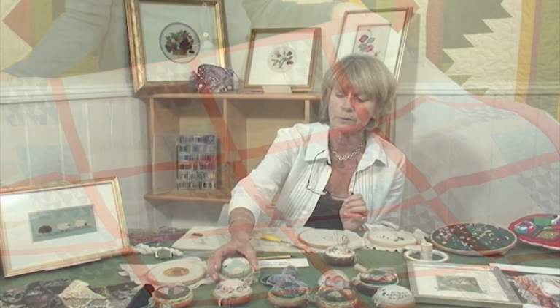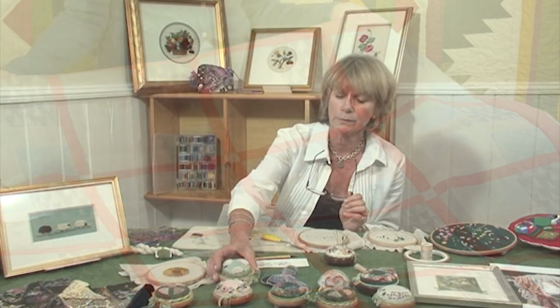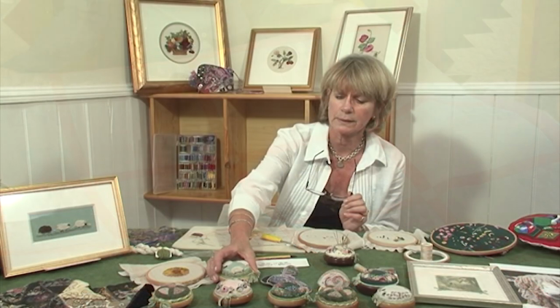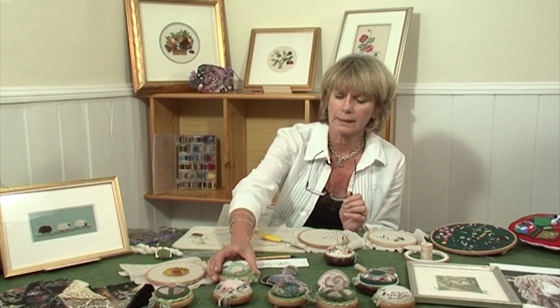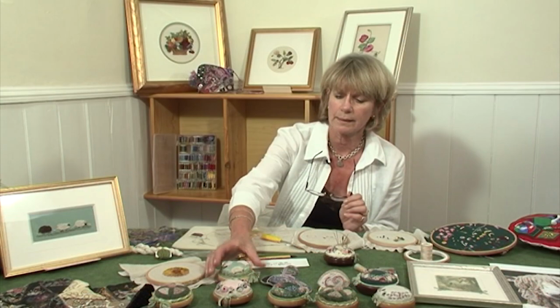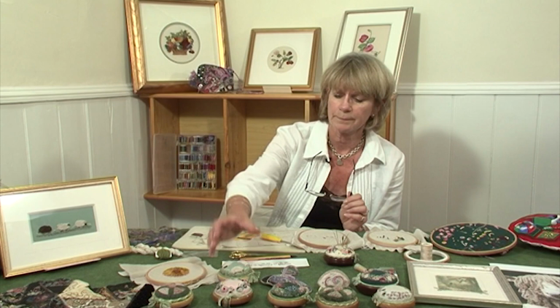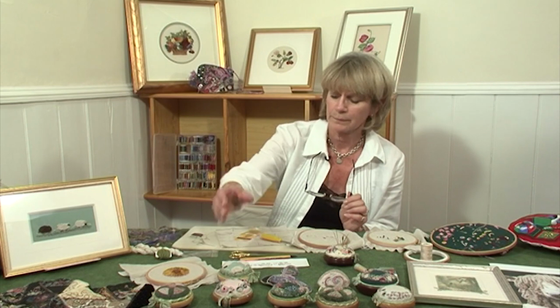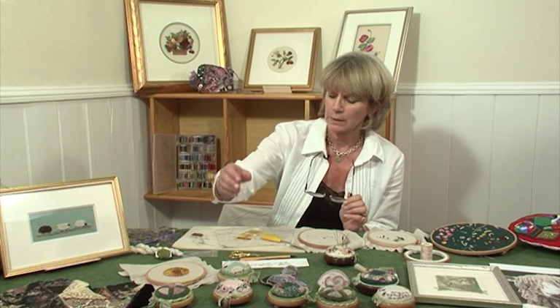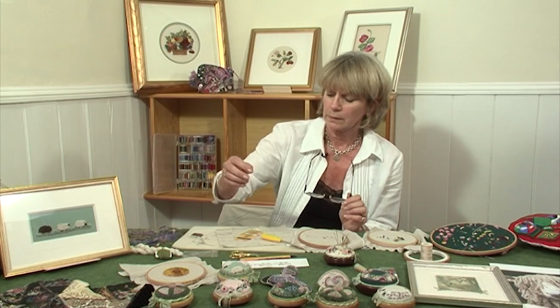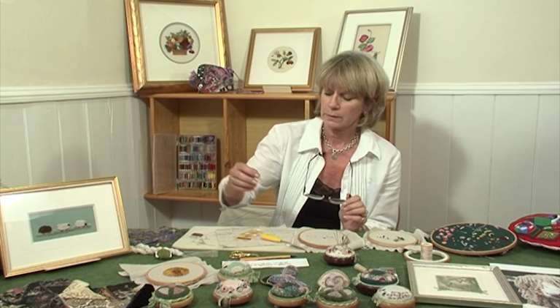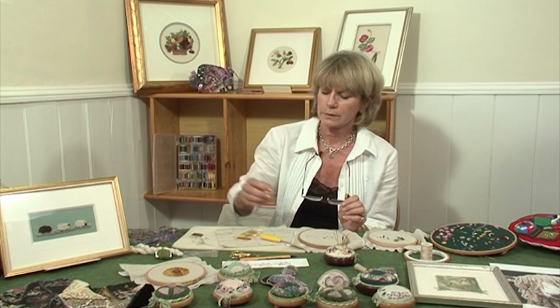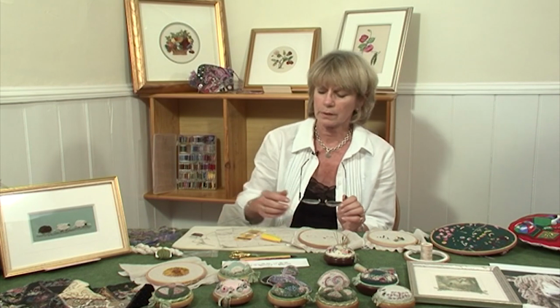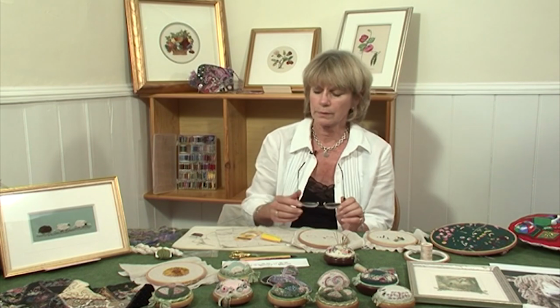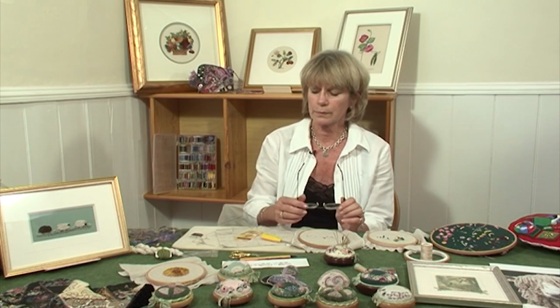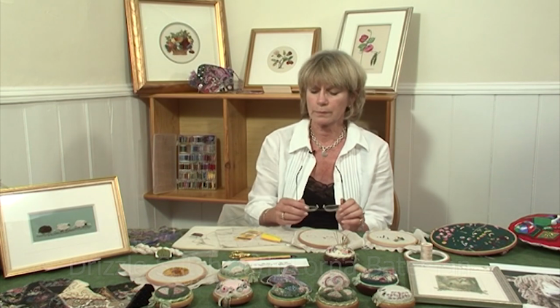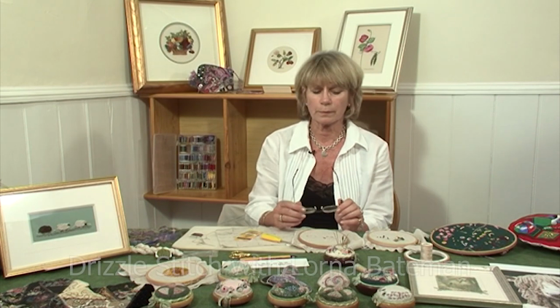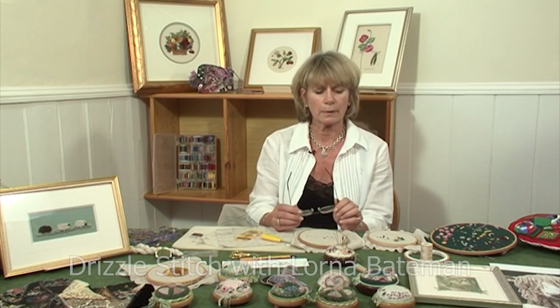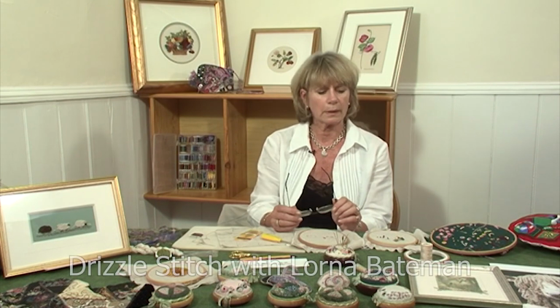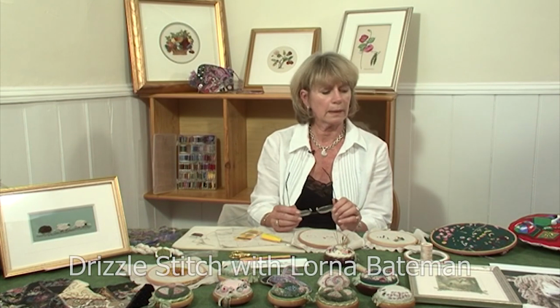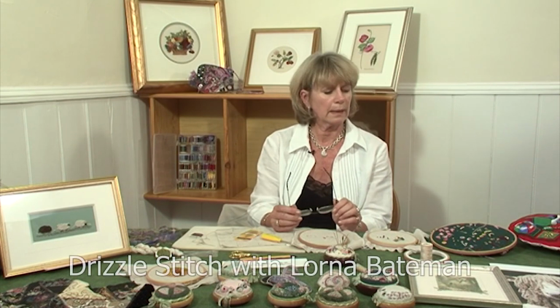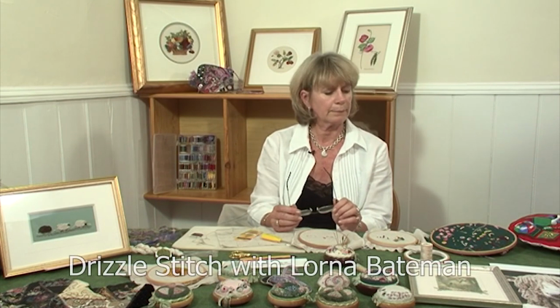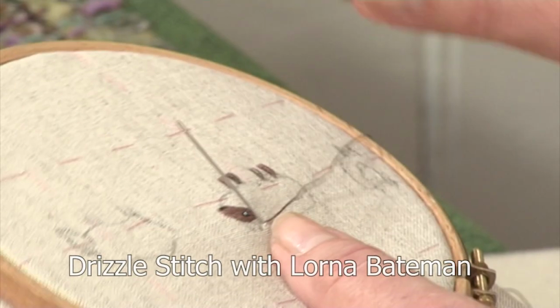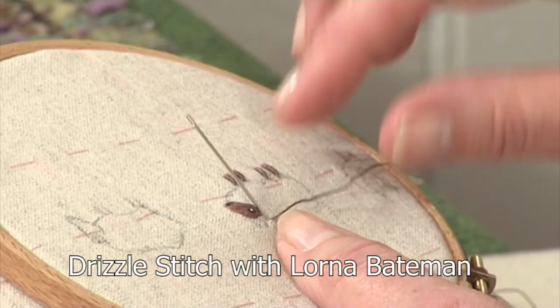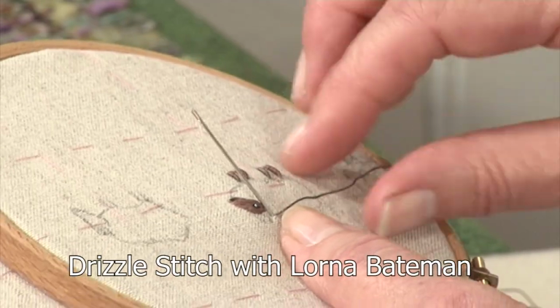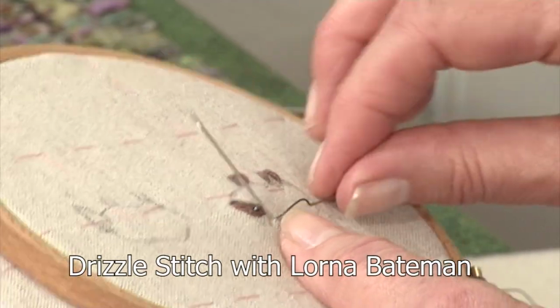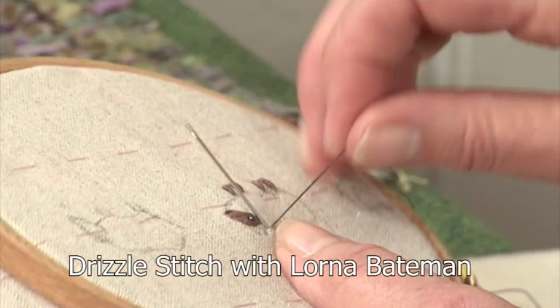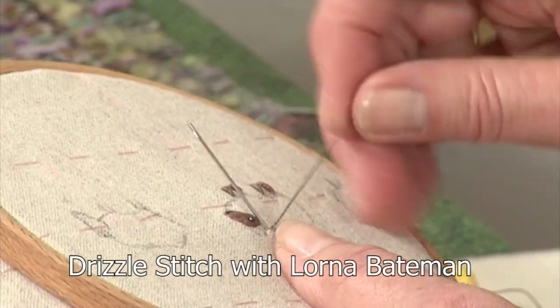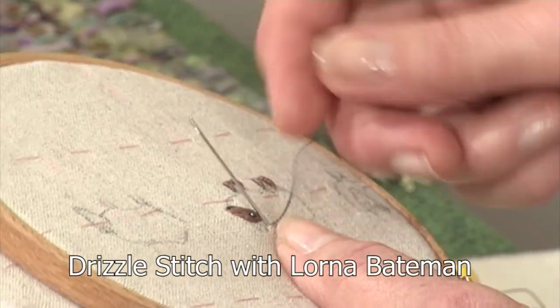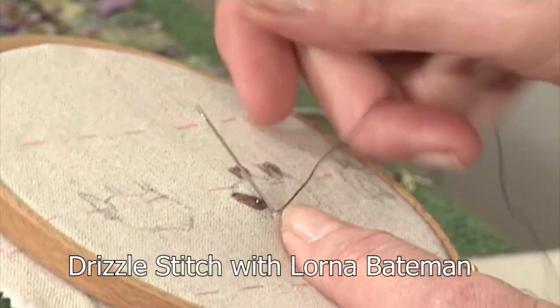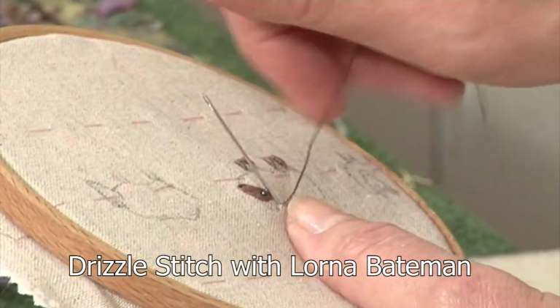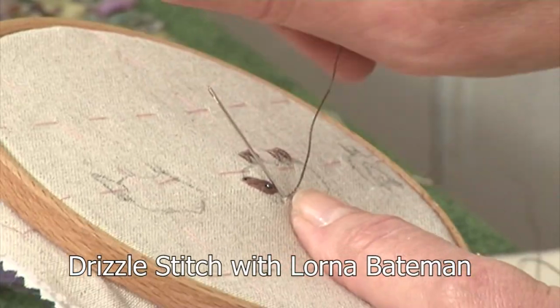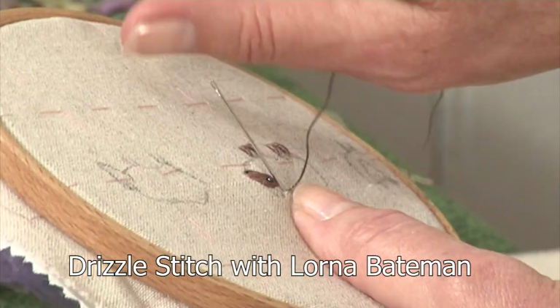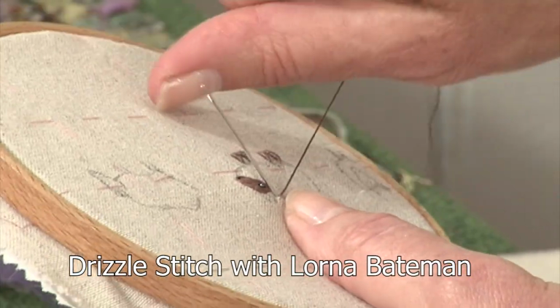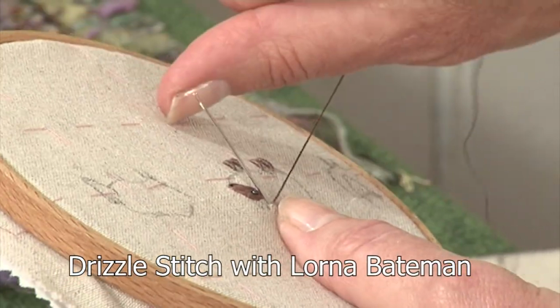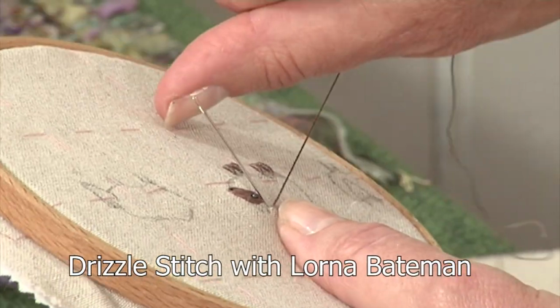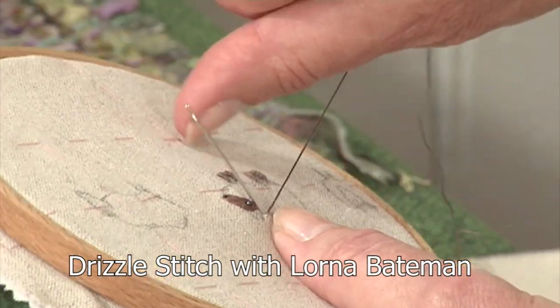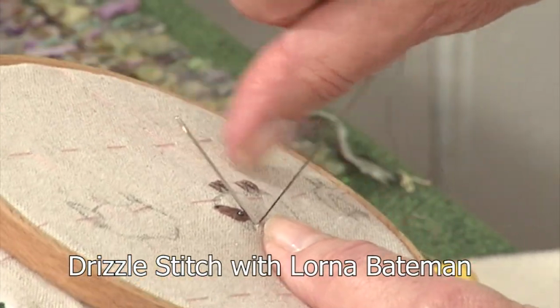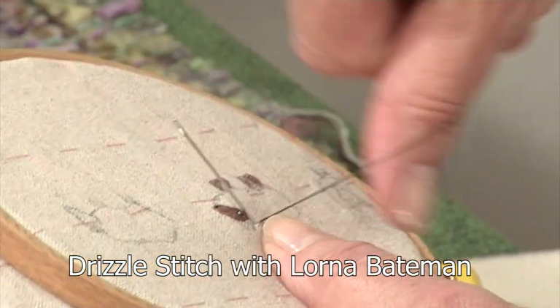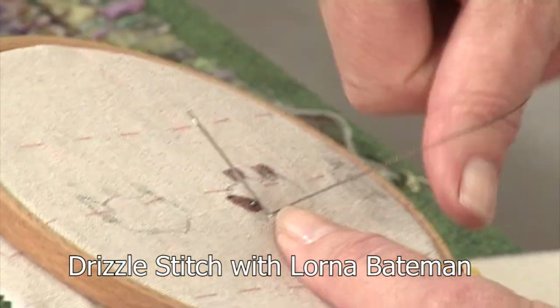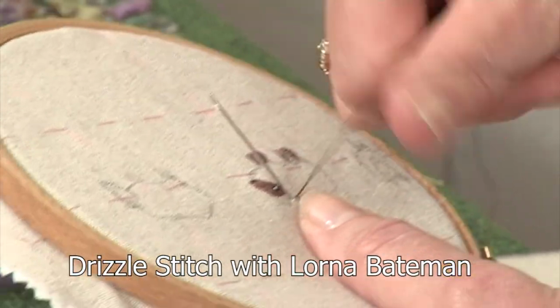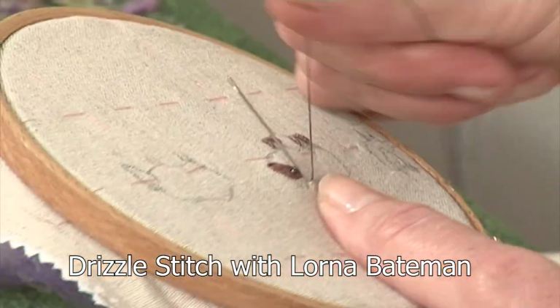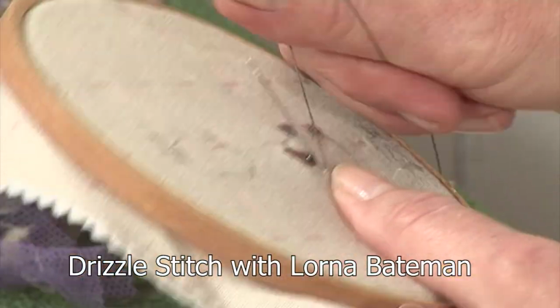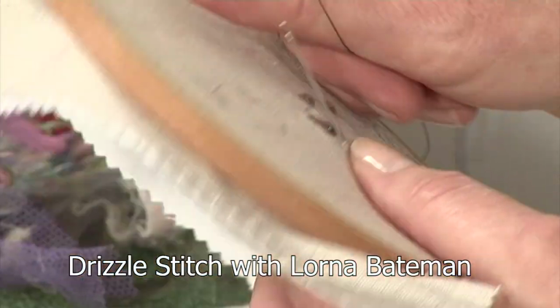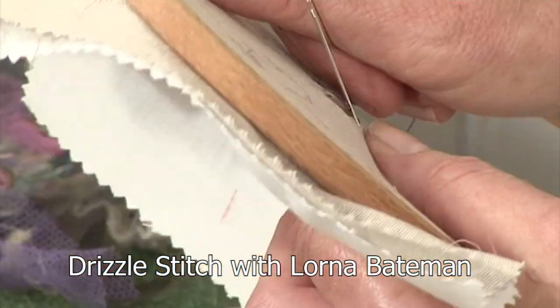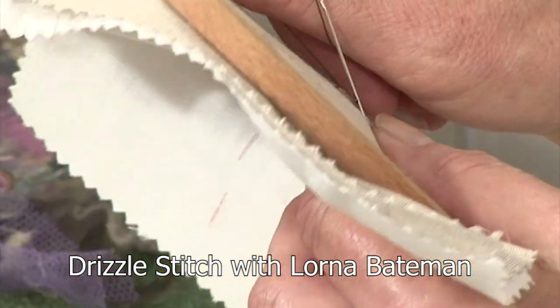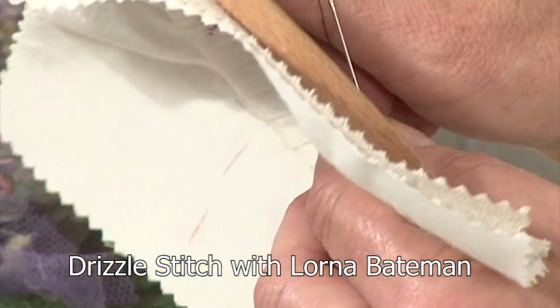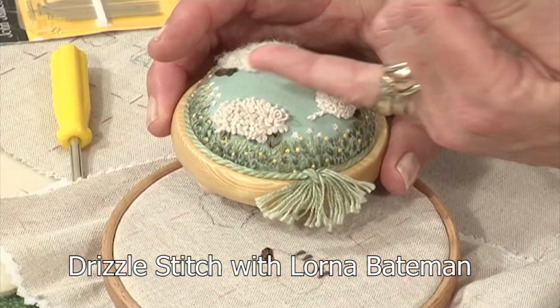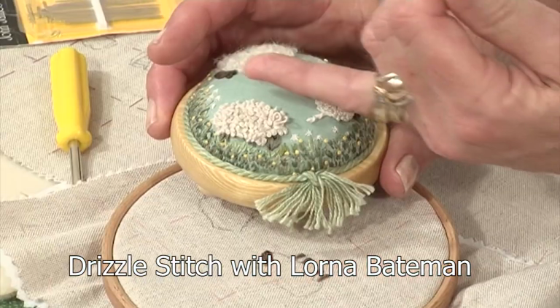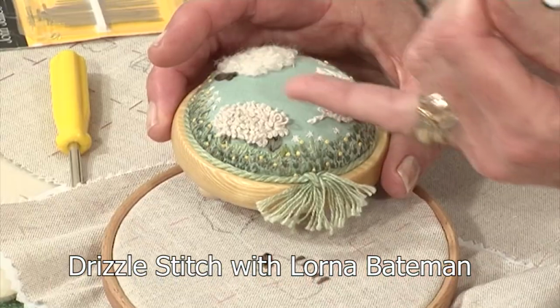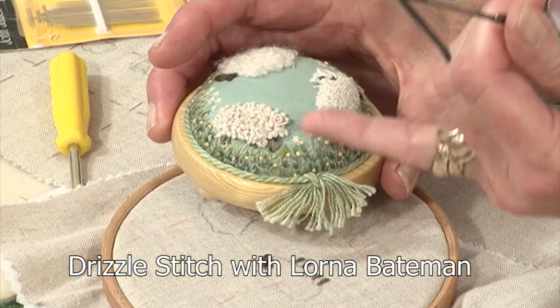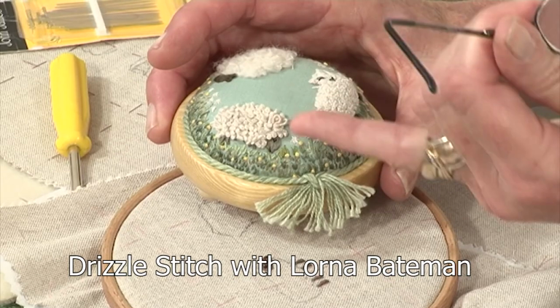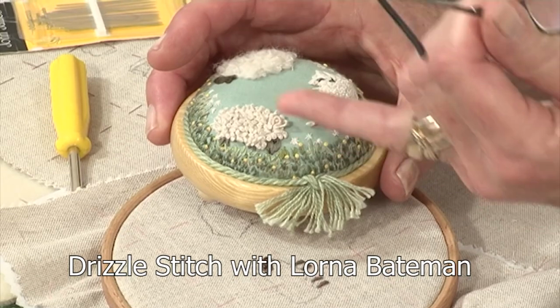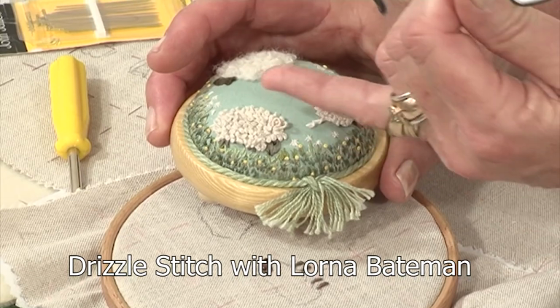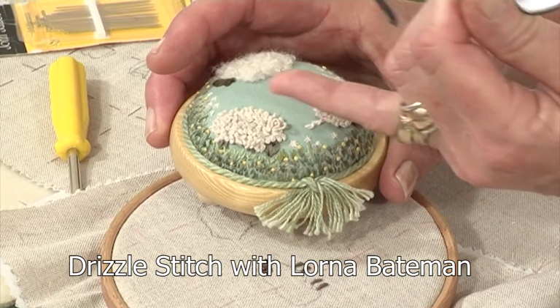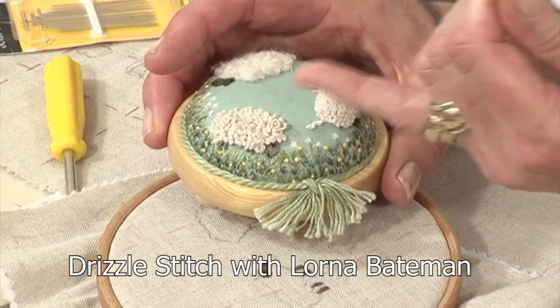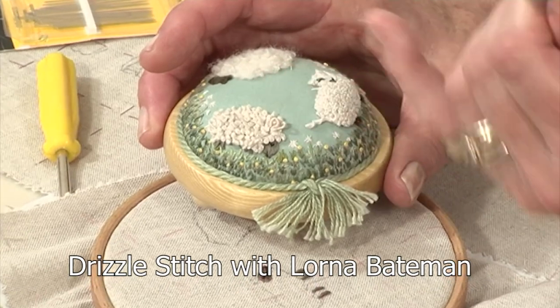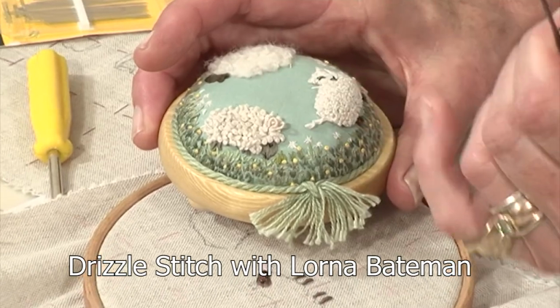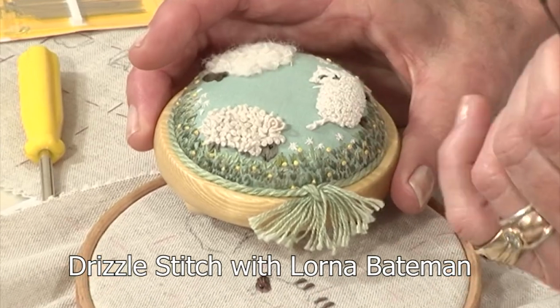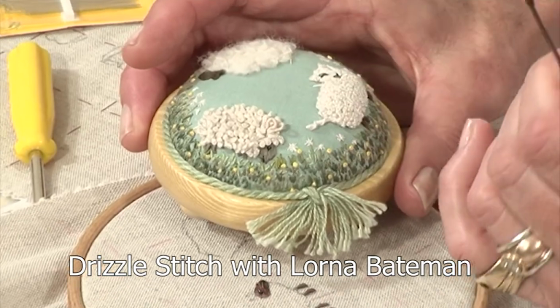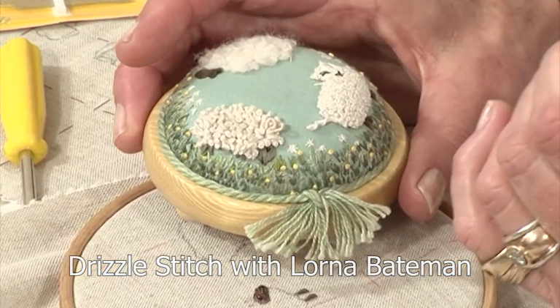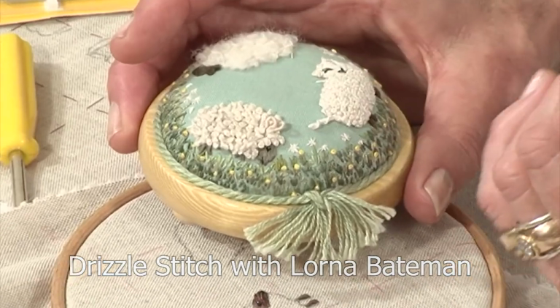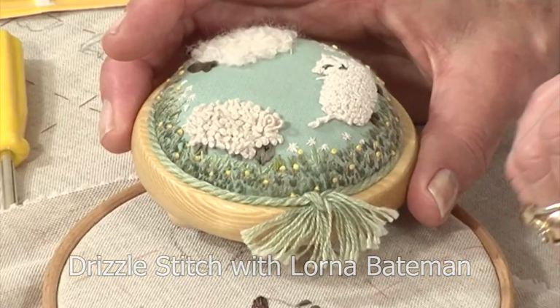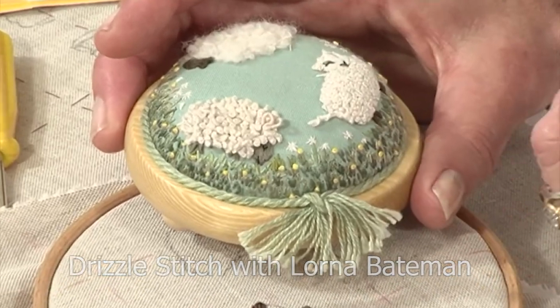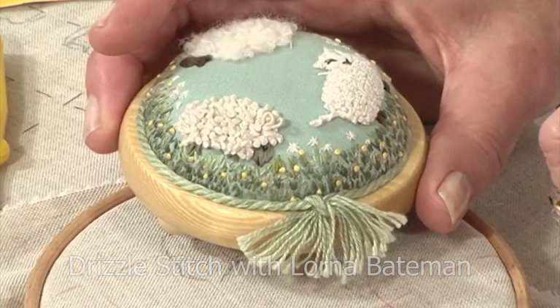Lorna Baikman is showing us her embroidery drizzle stitch, which she has used to create the sheep on this lovely pin cushion.